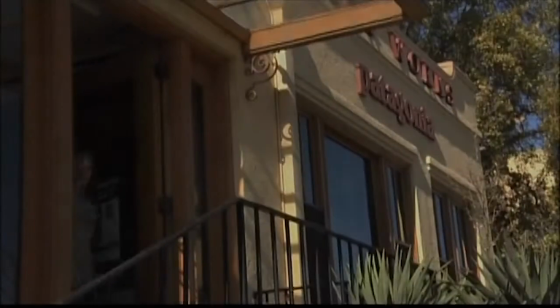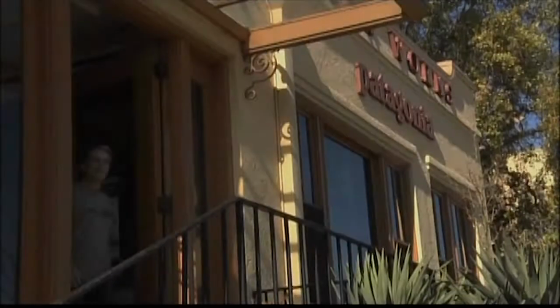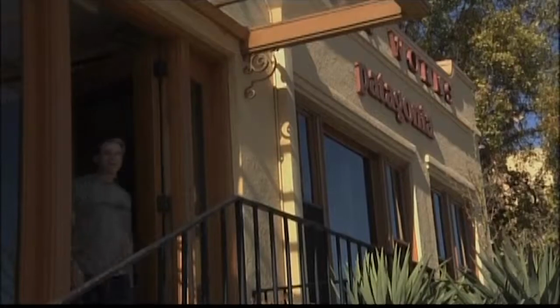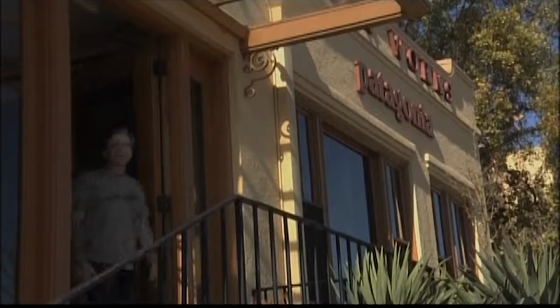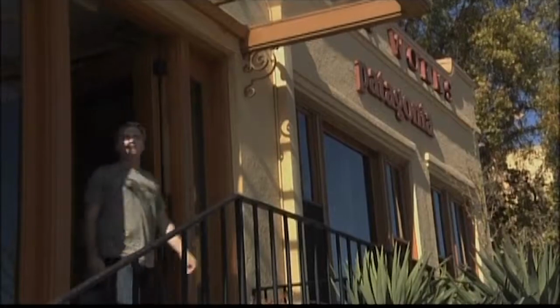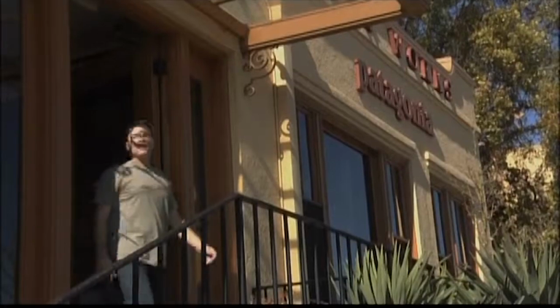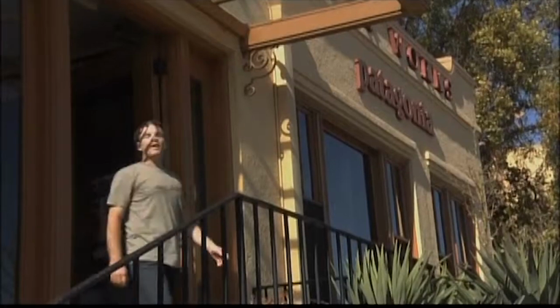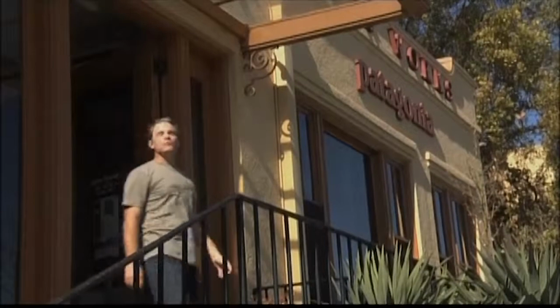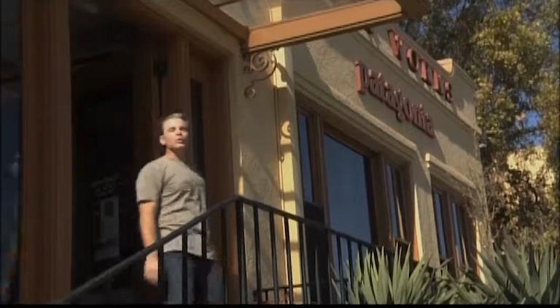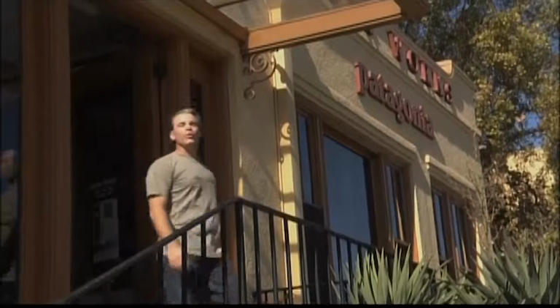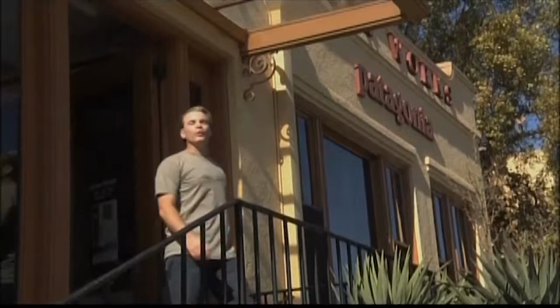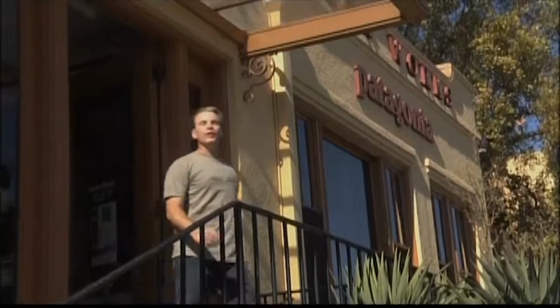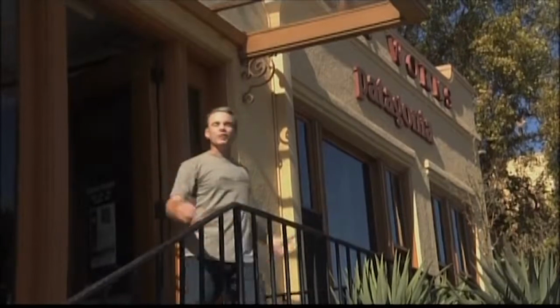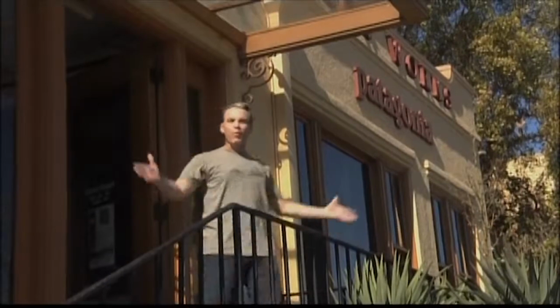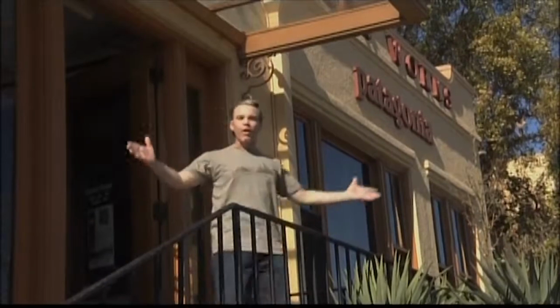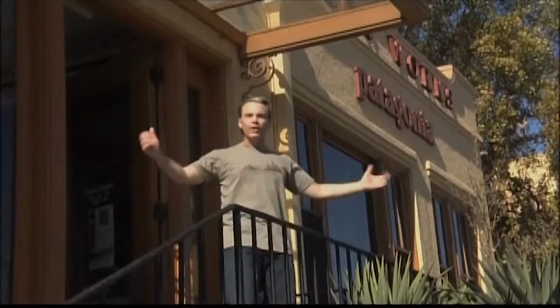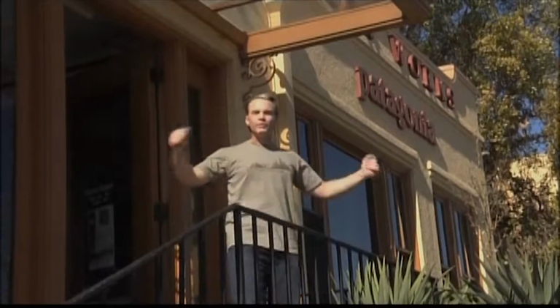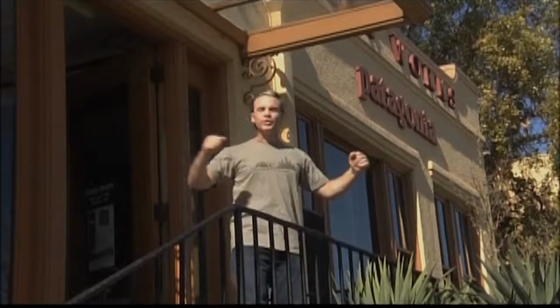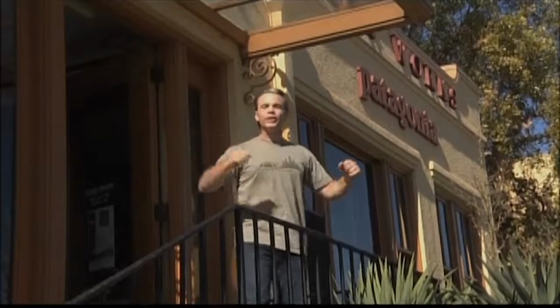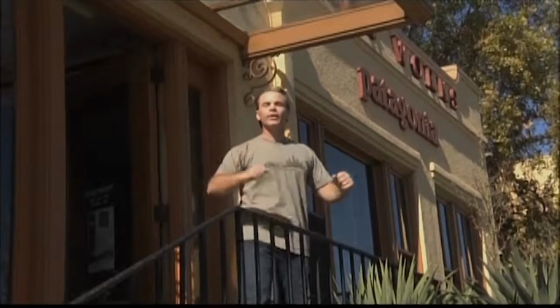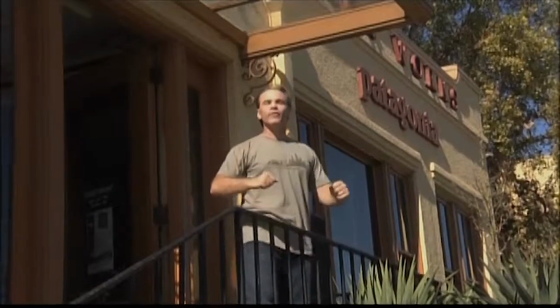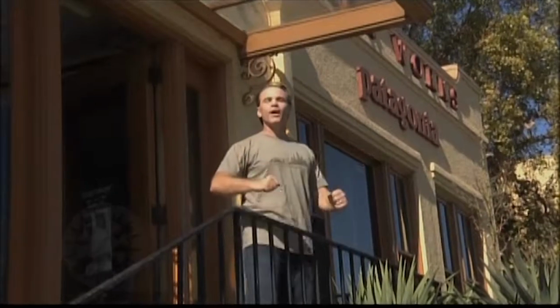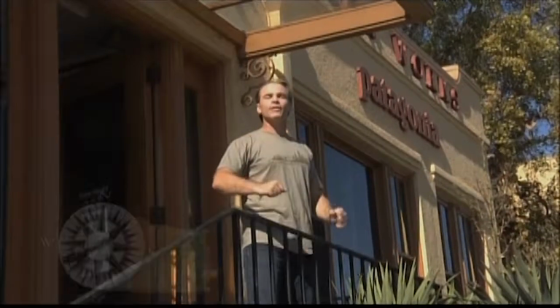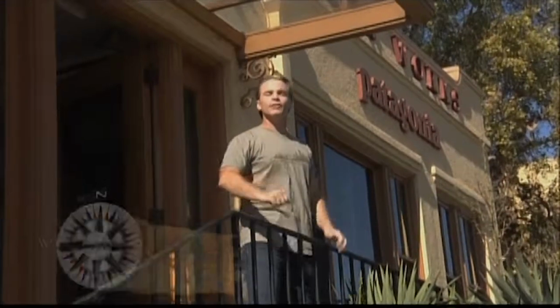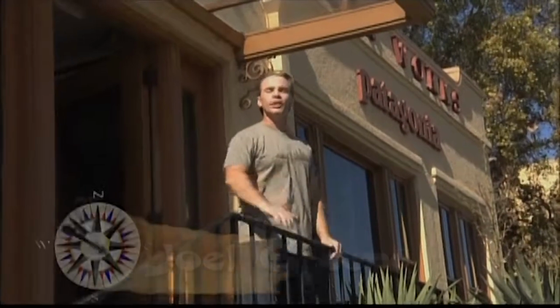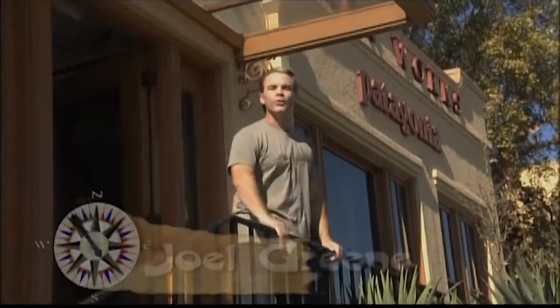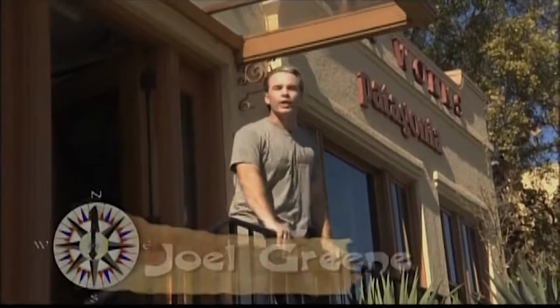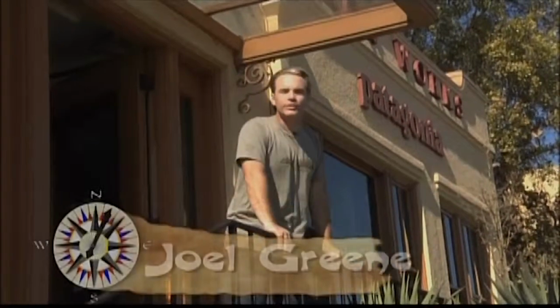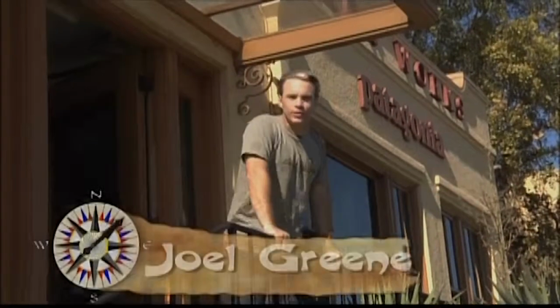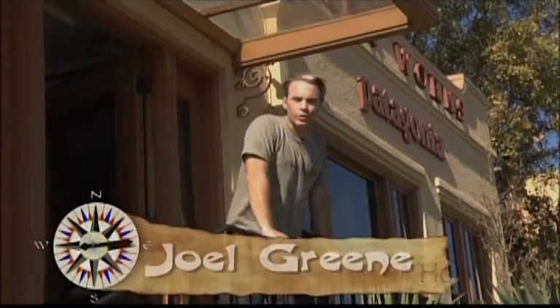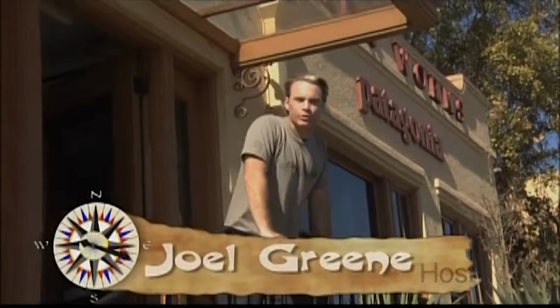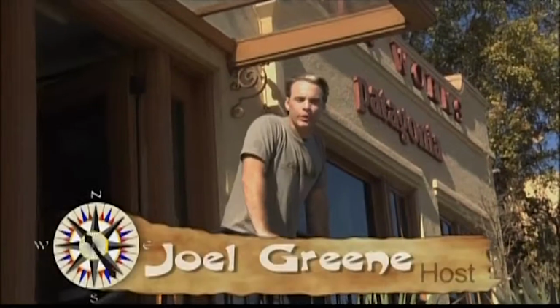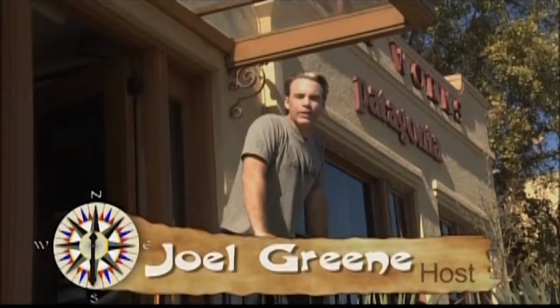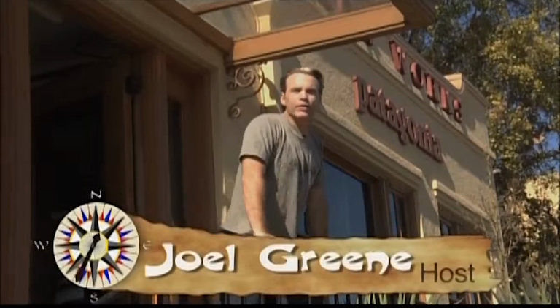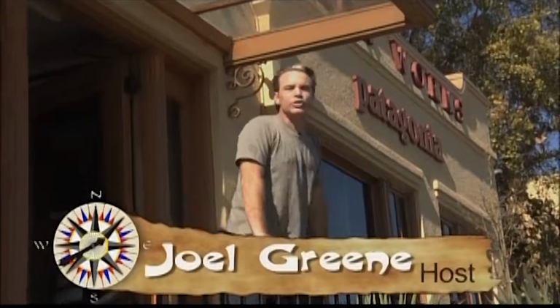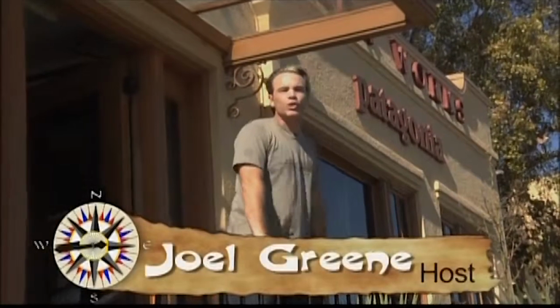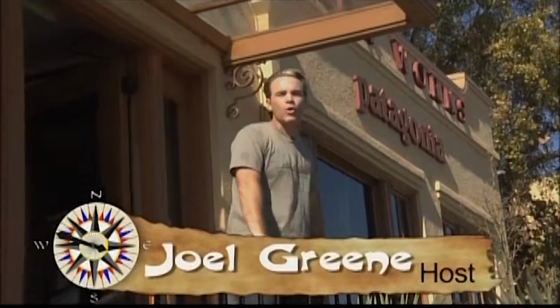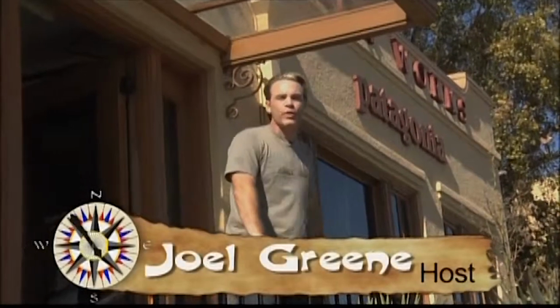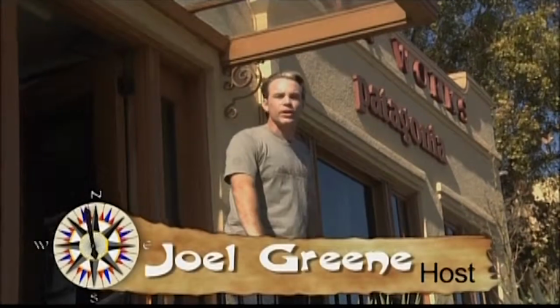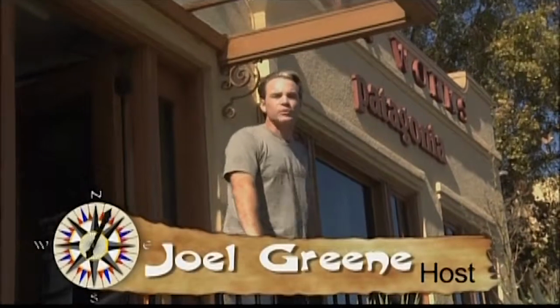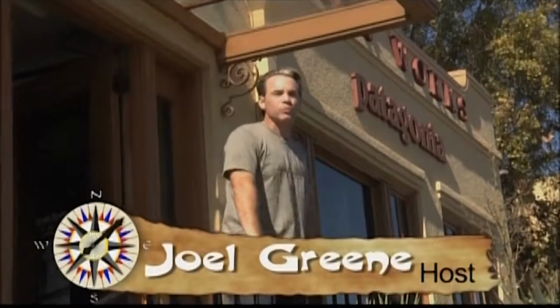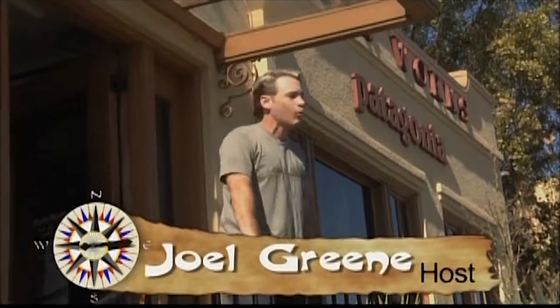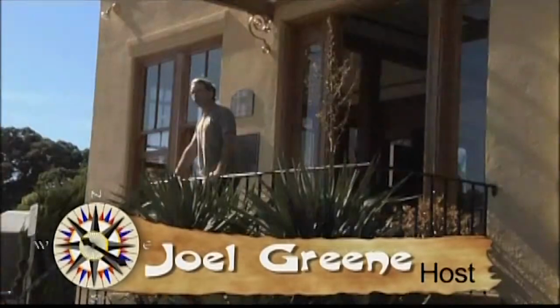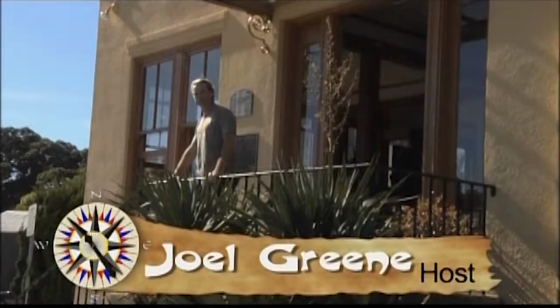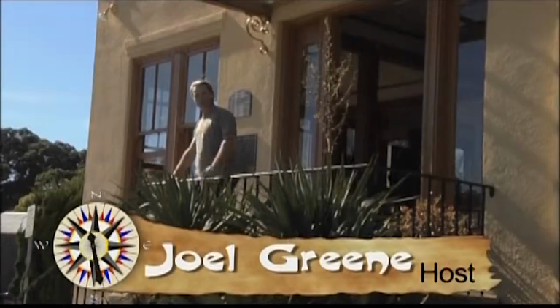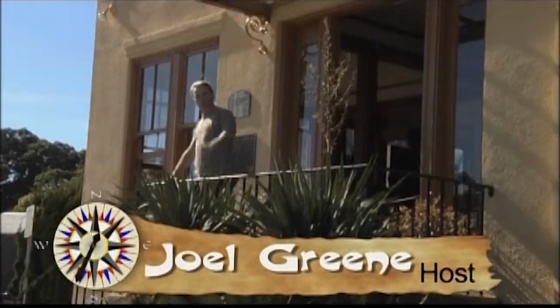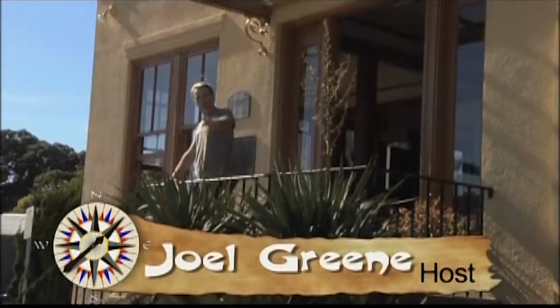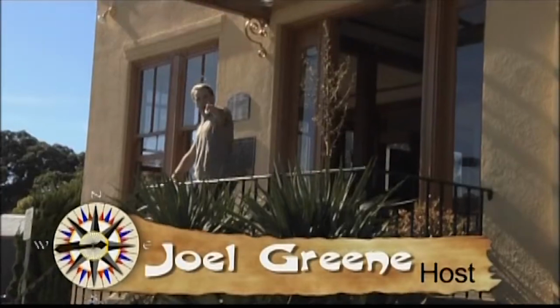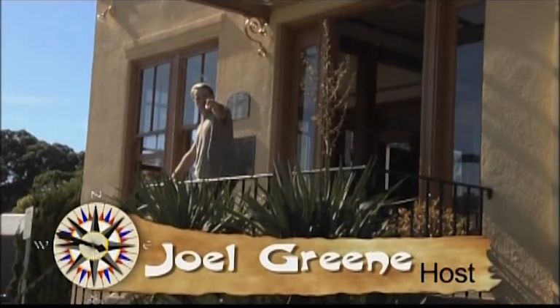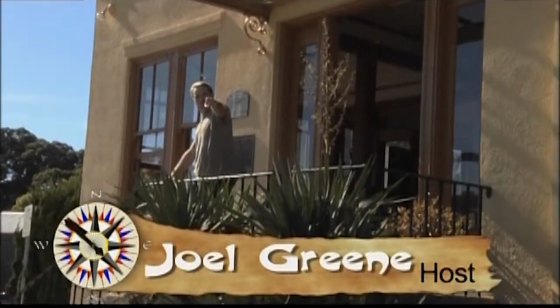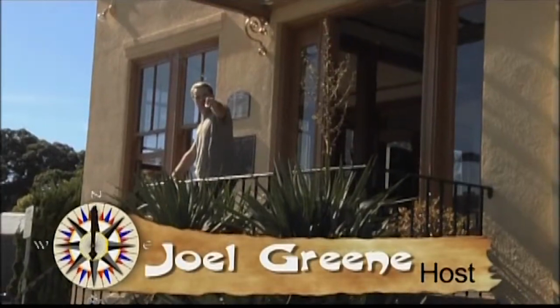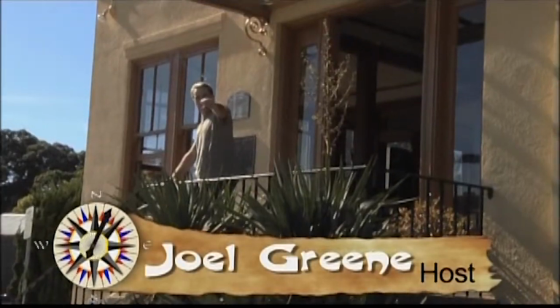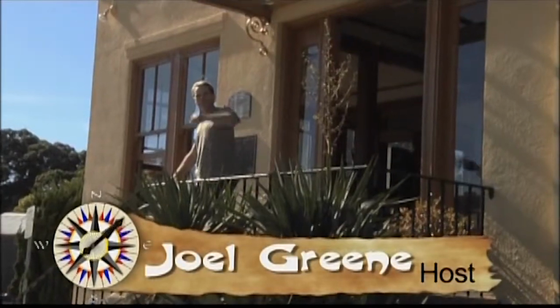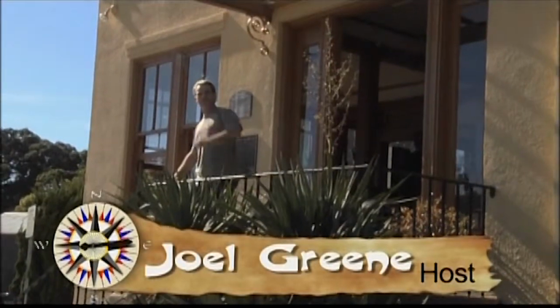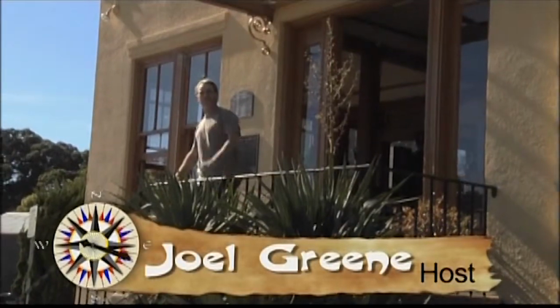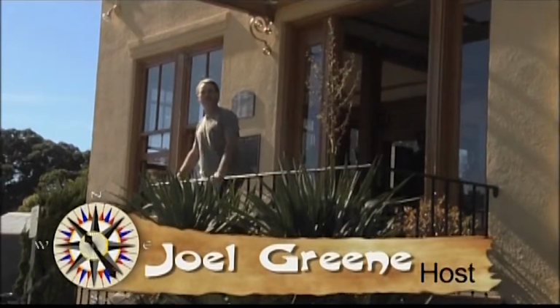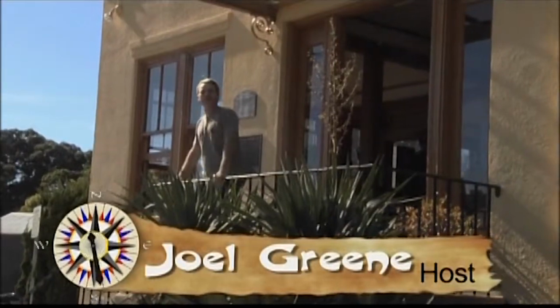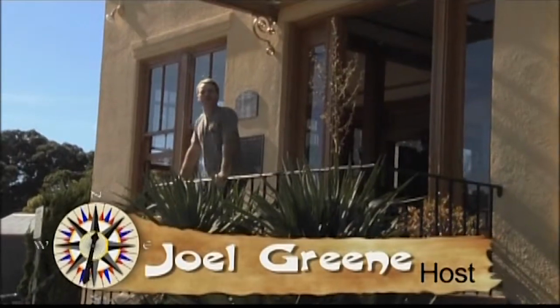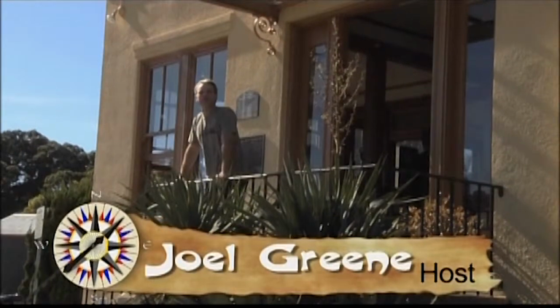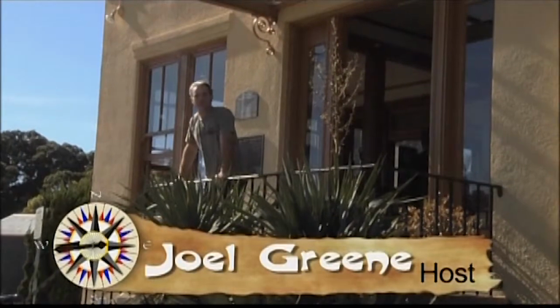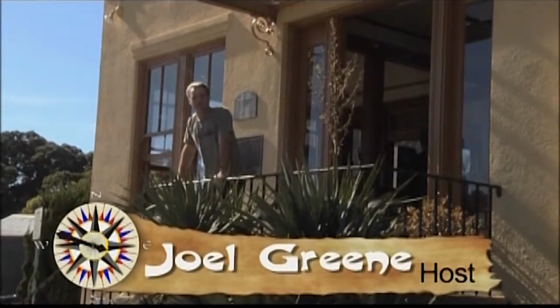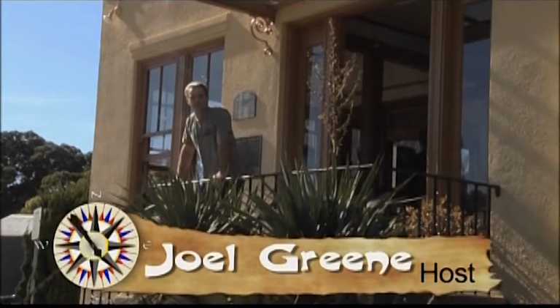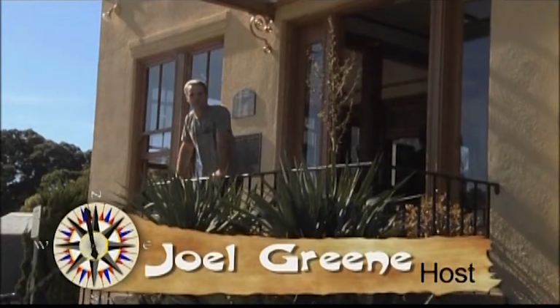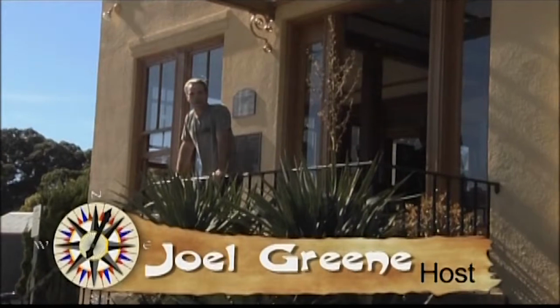Hey there, I'm Joel Green and welcome to CuriosityQuest Goes Green, the show that explores what you, the viewer, are curious about.